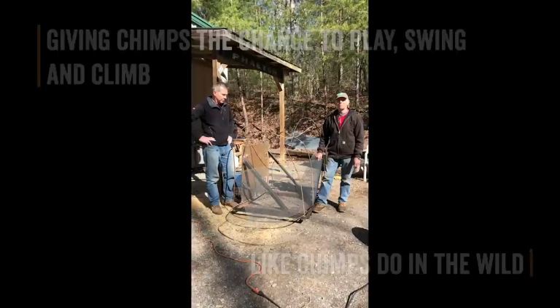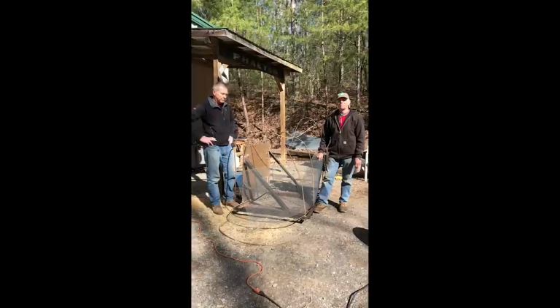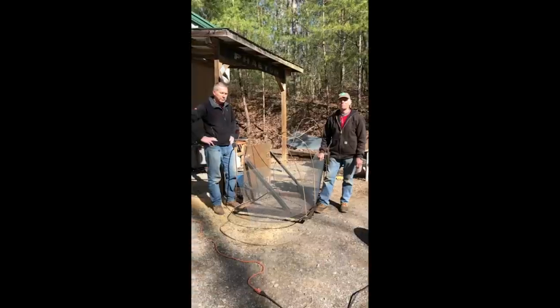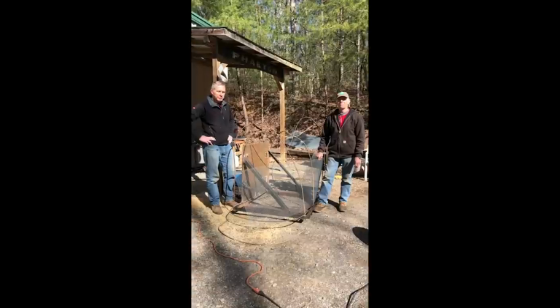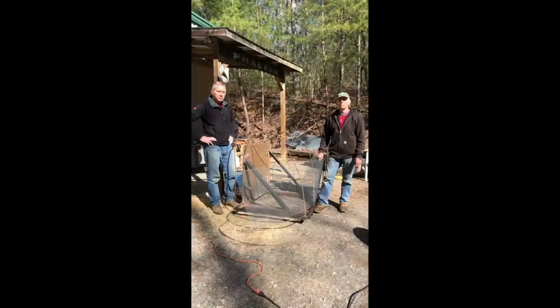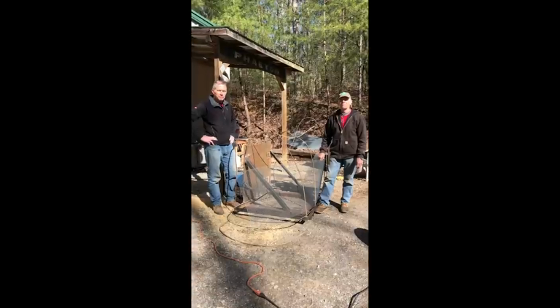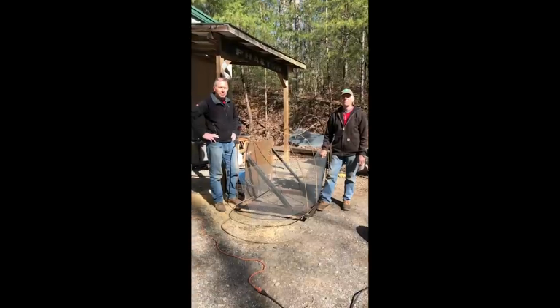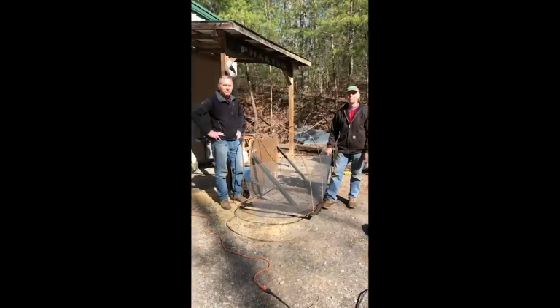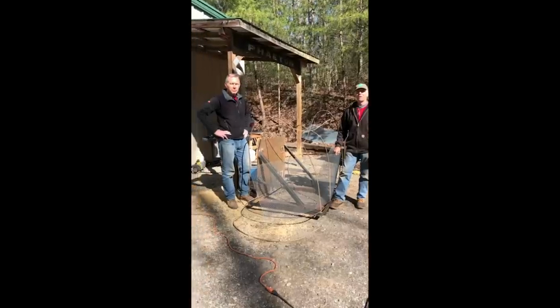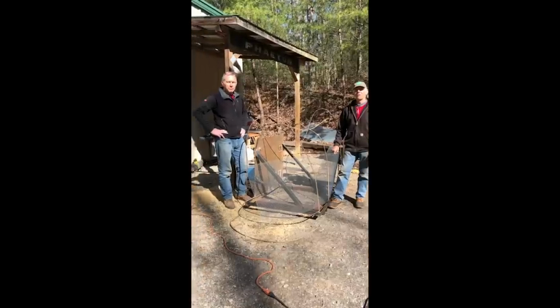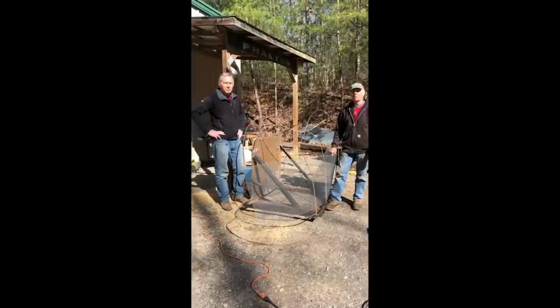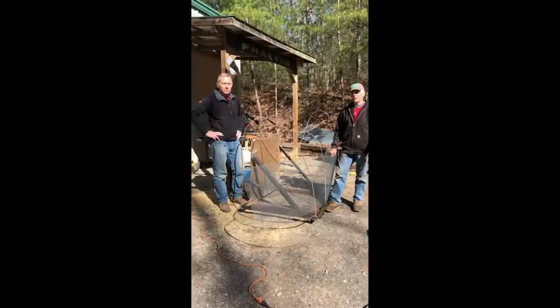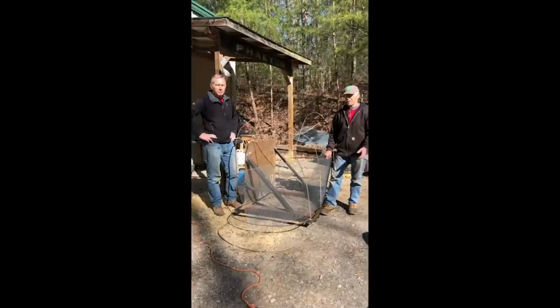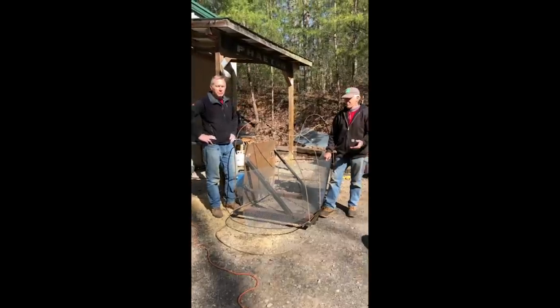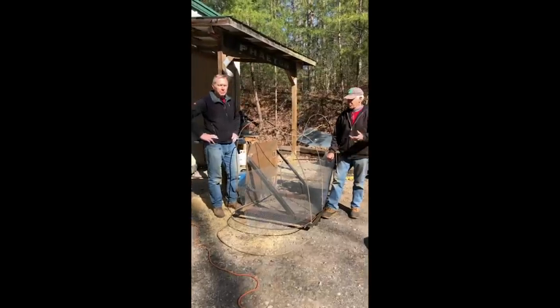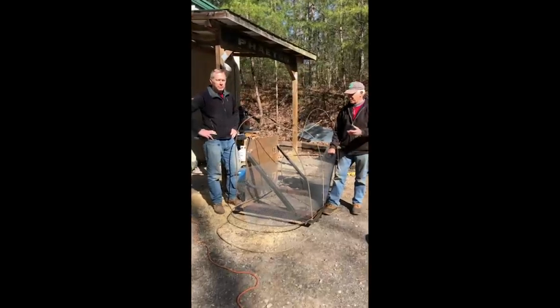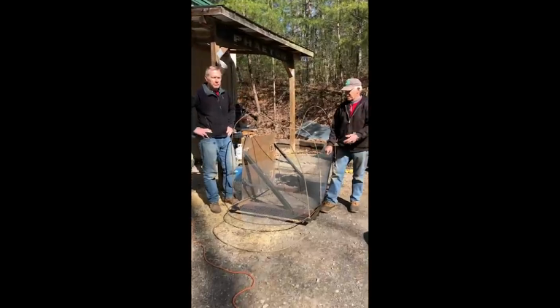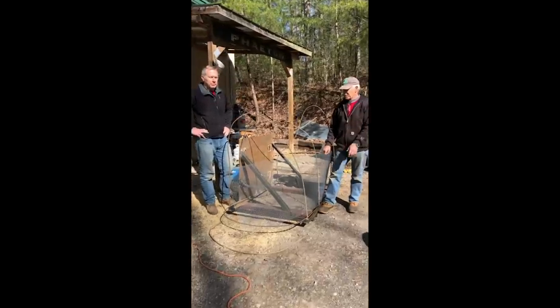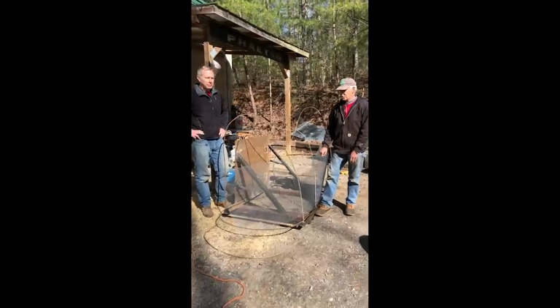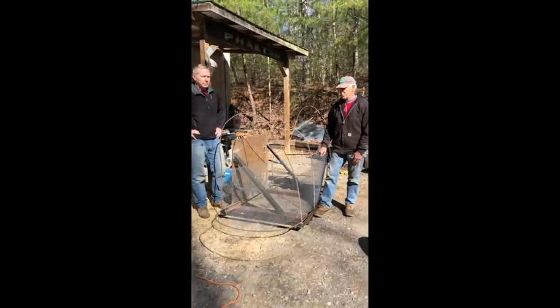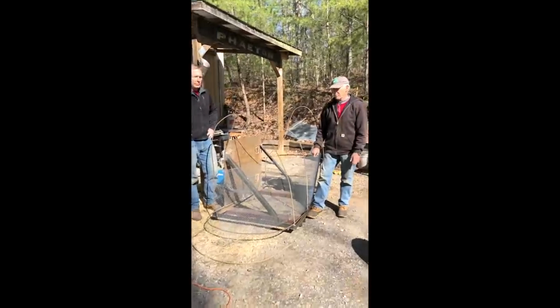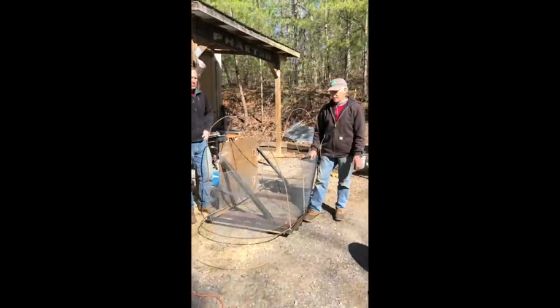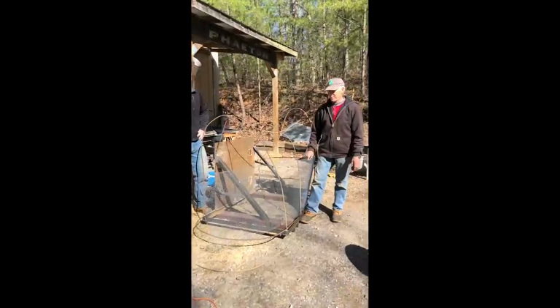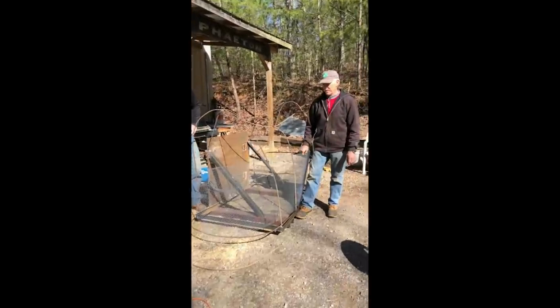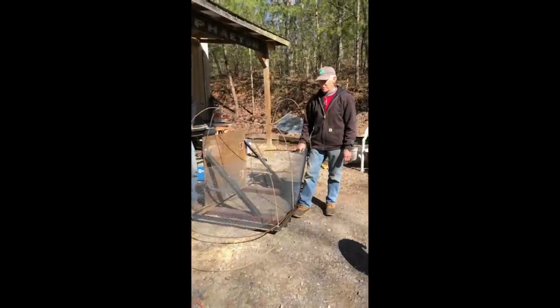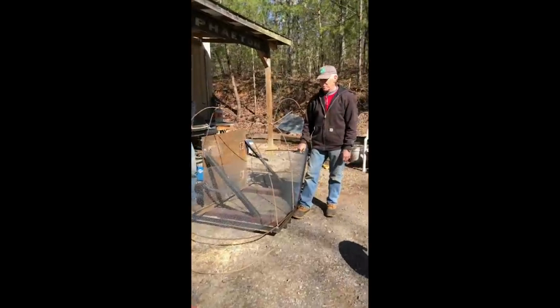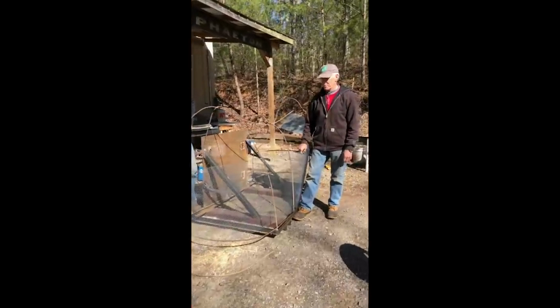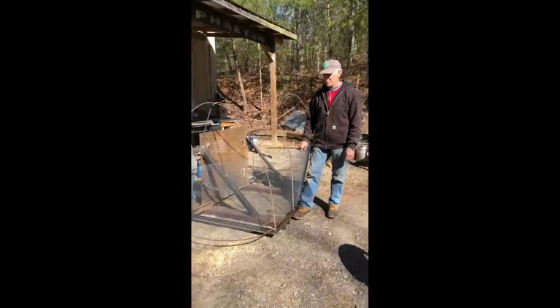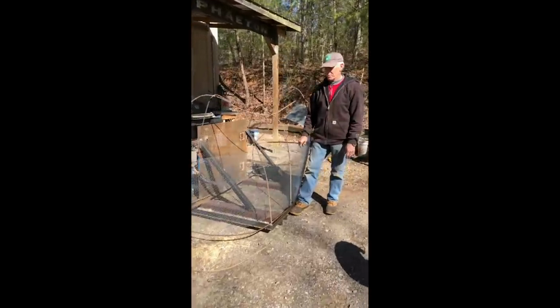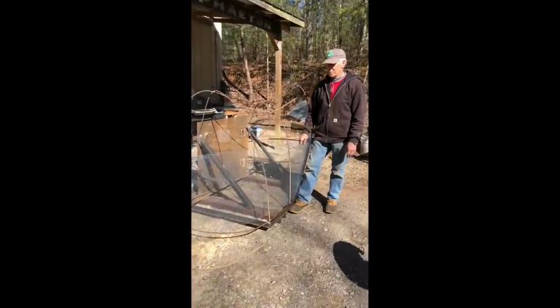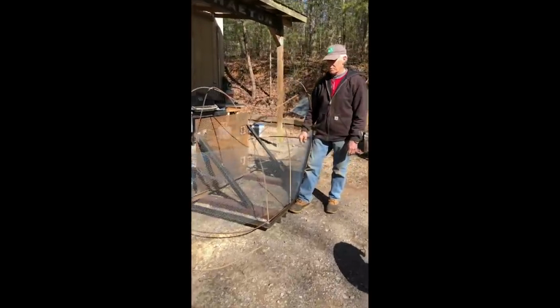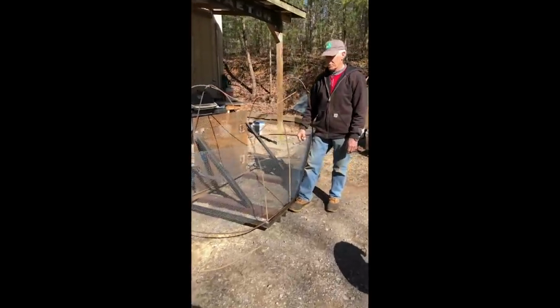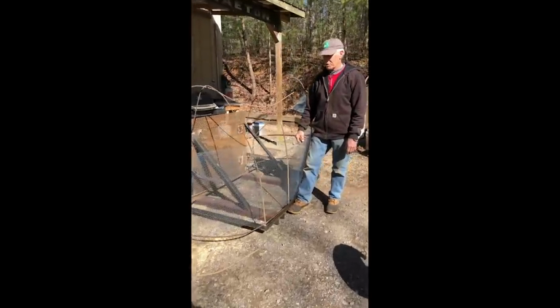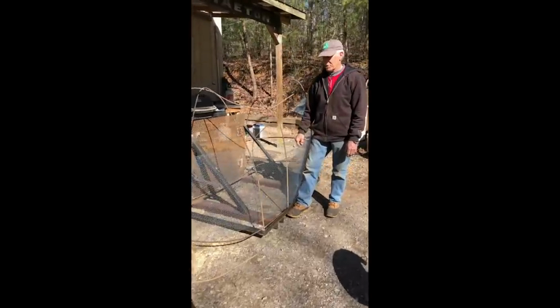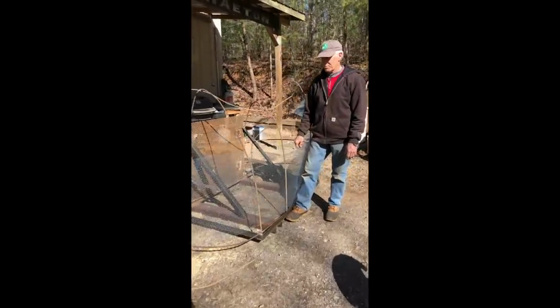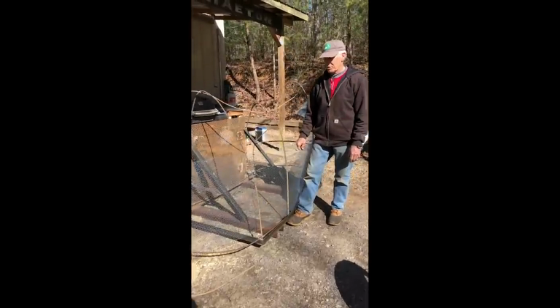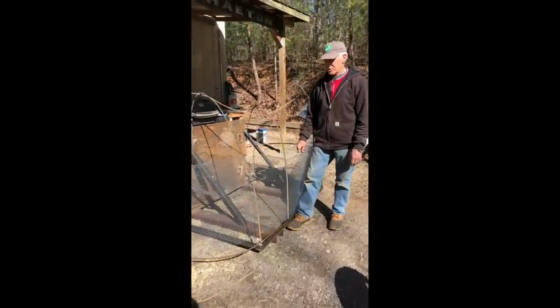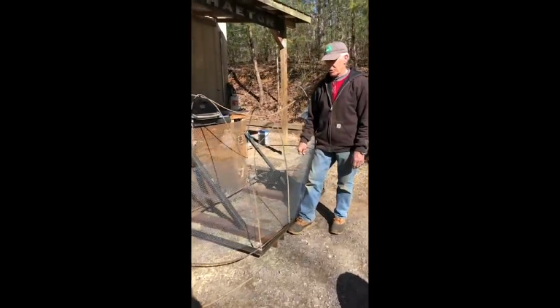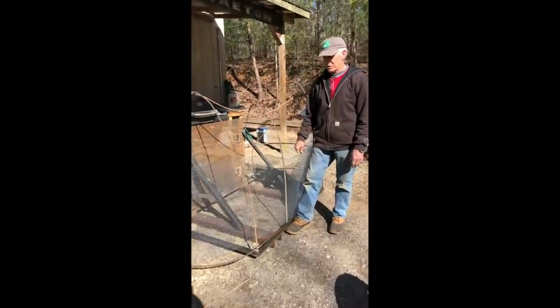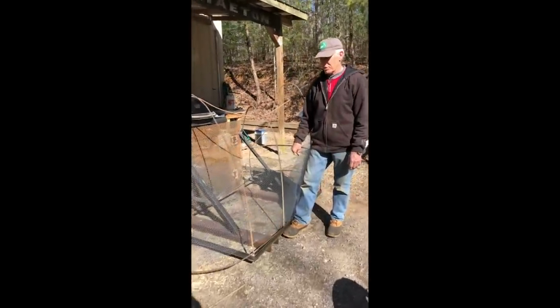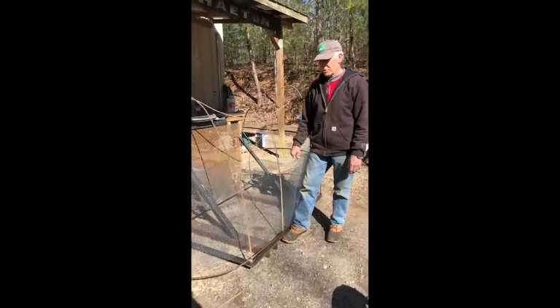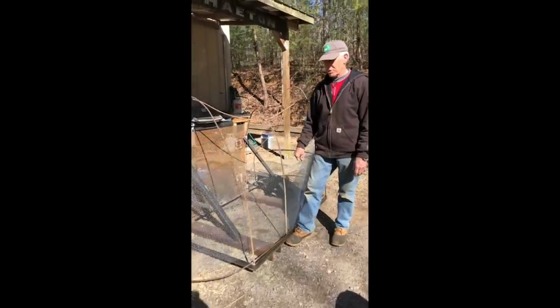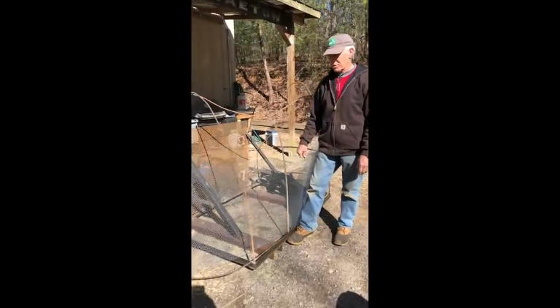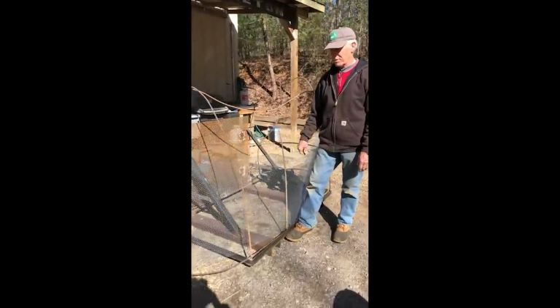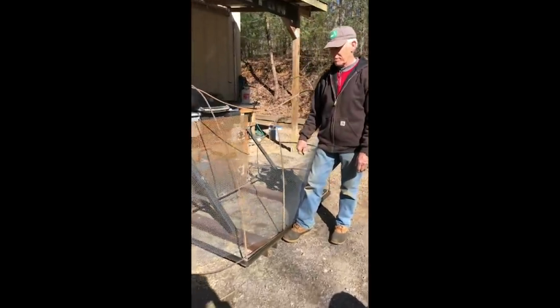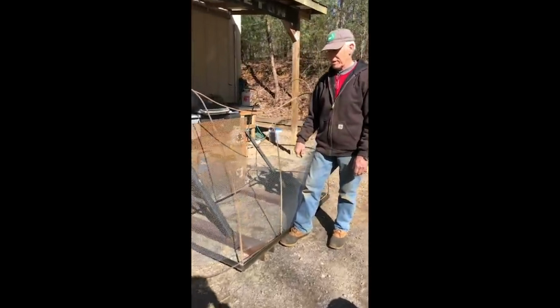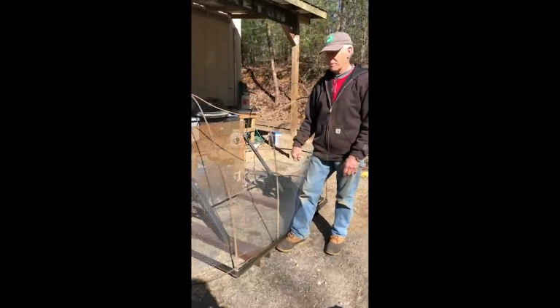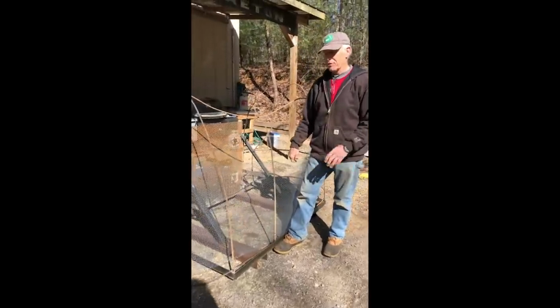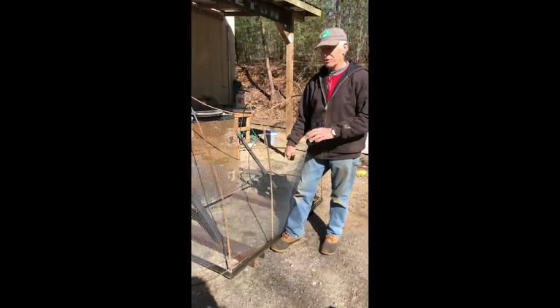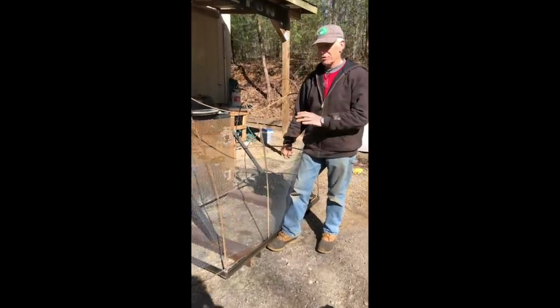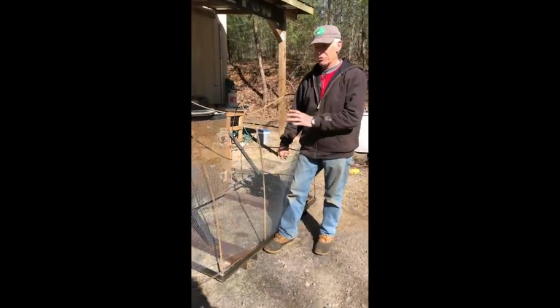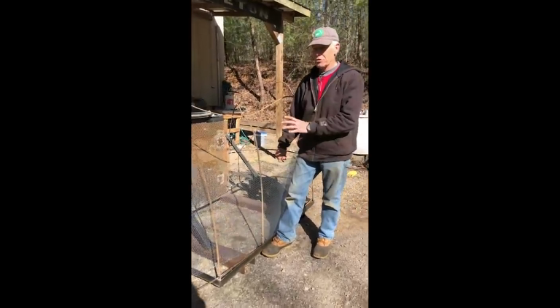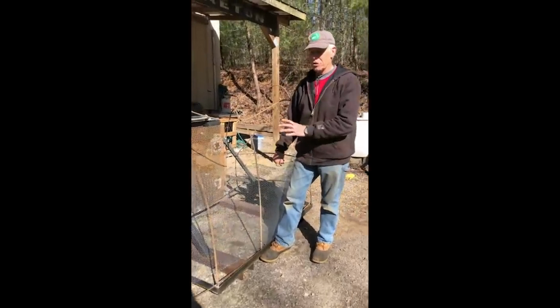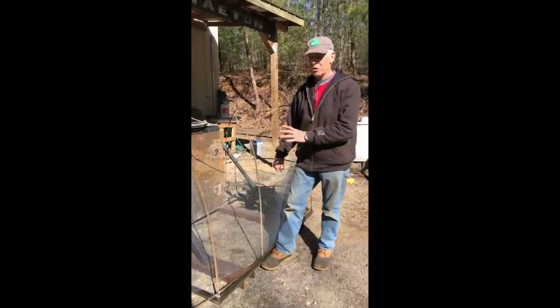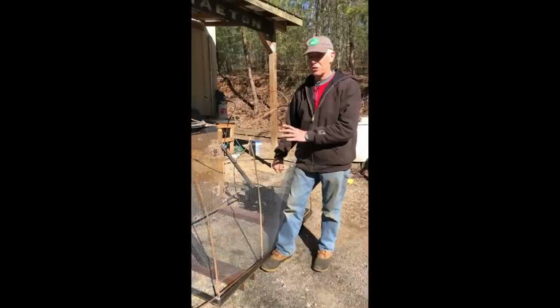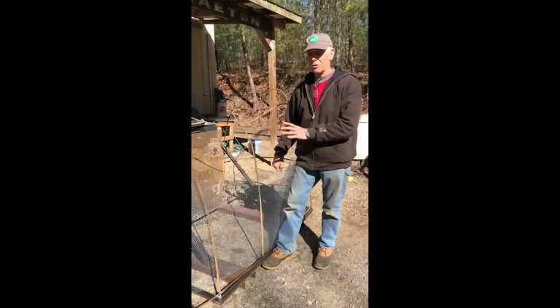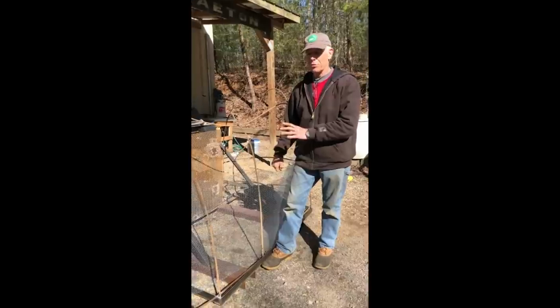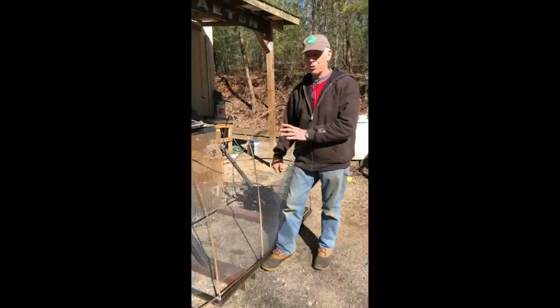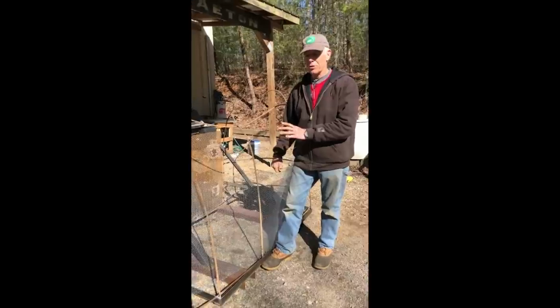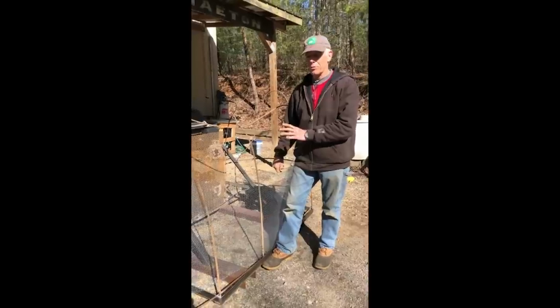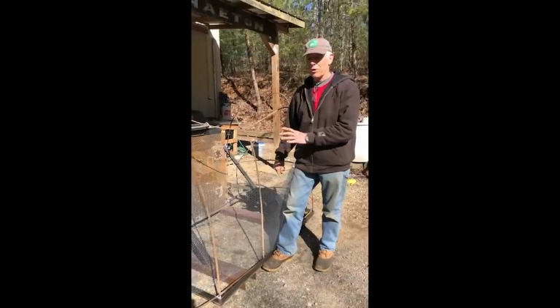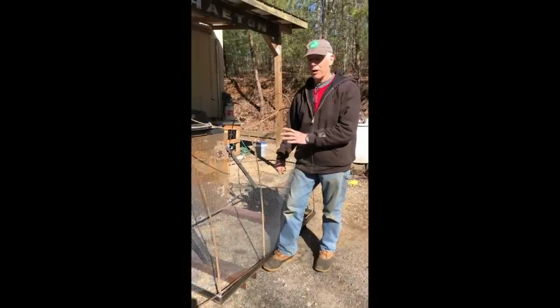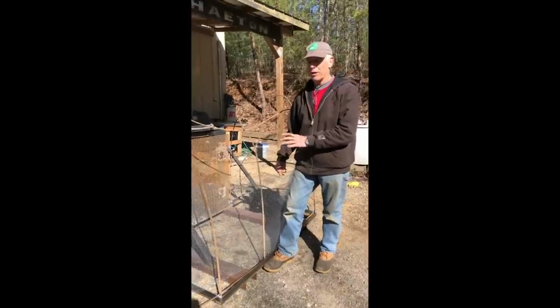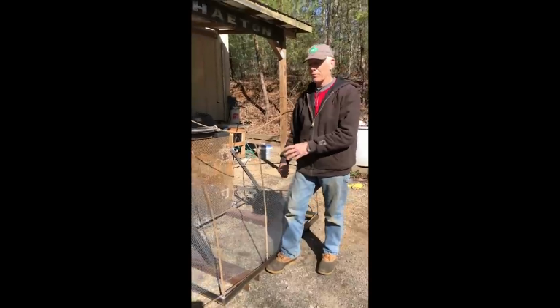What are you guys doing? We're making this termite mound so the chimps can effectively use this as they would in the wild.